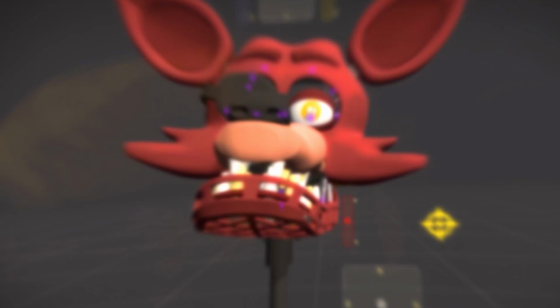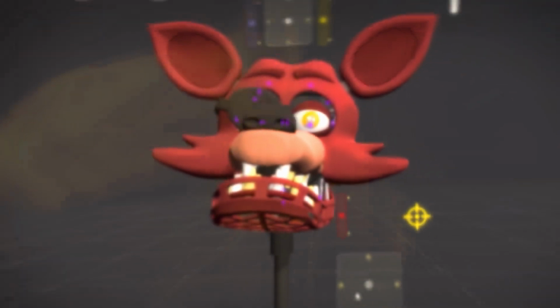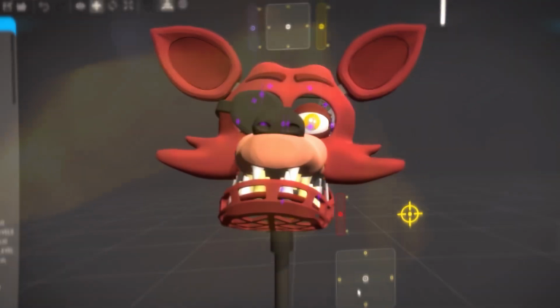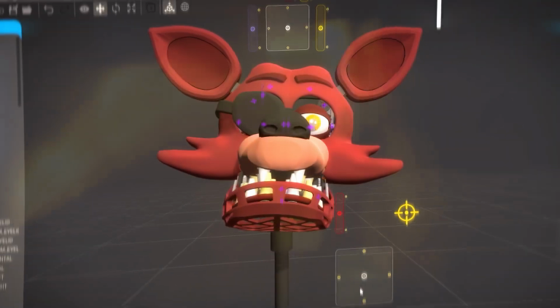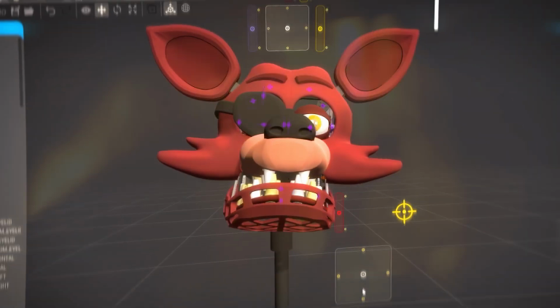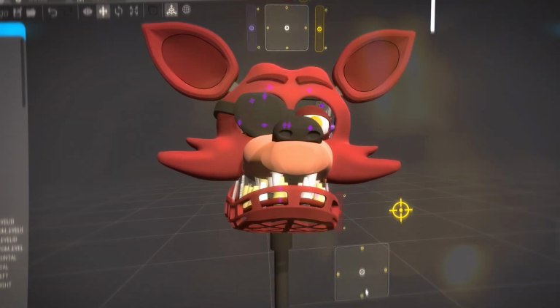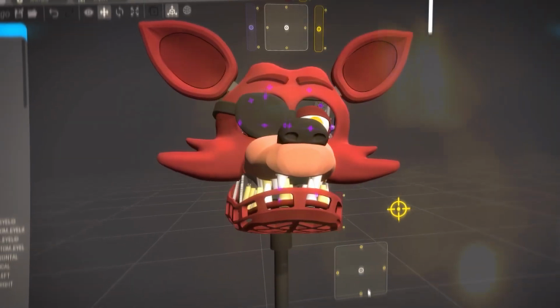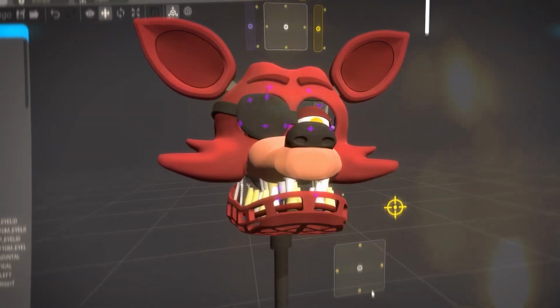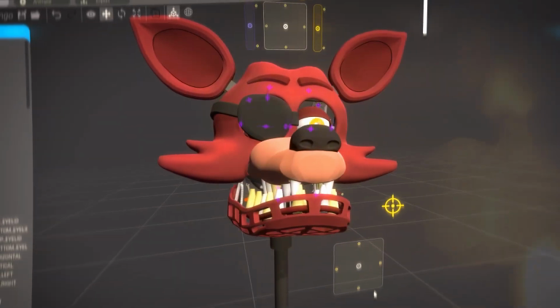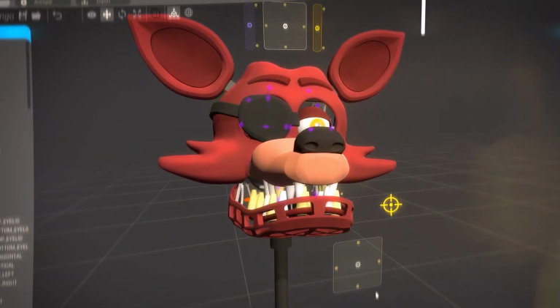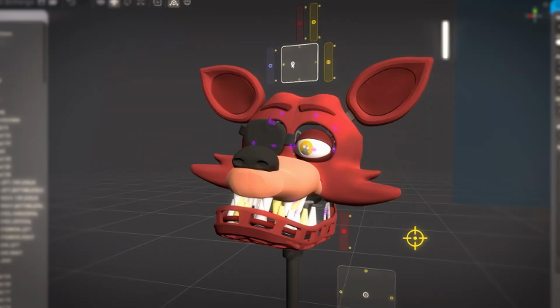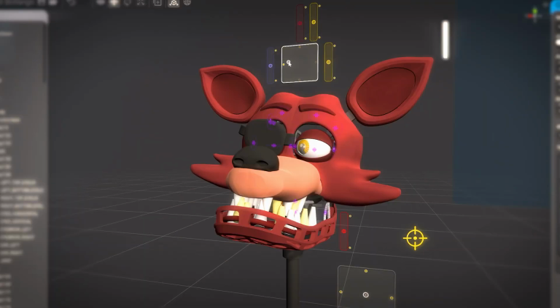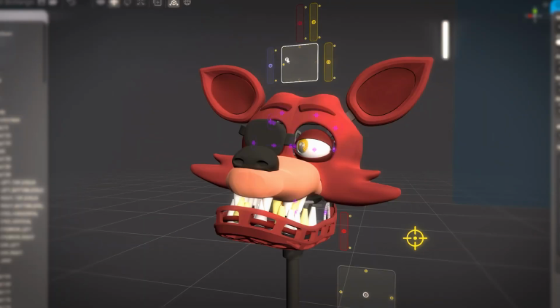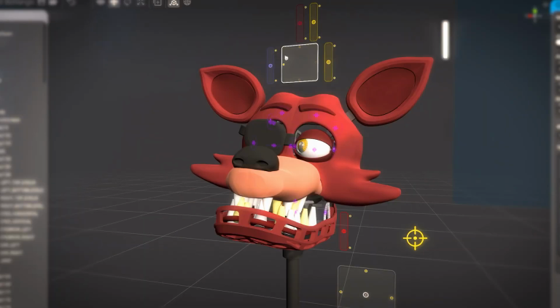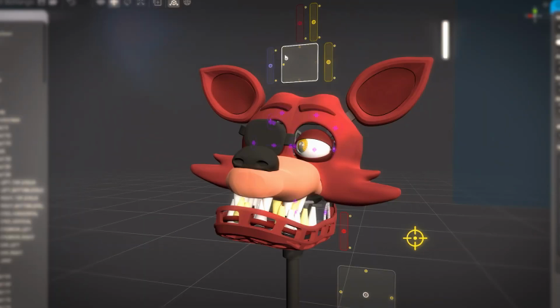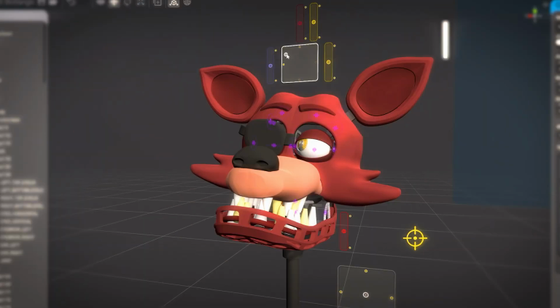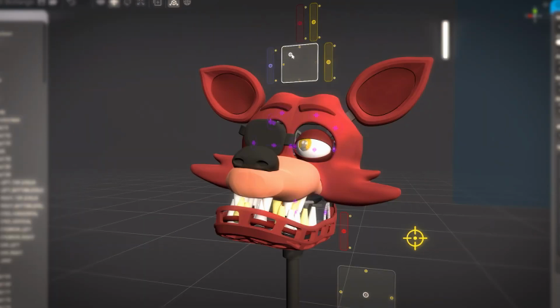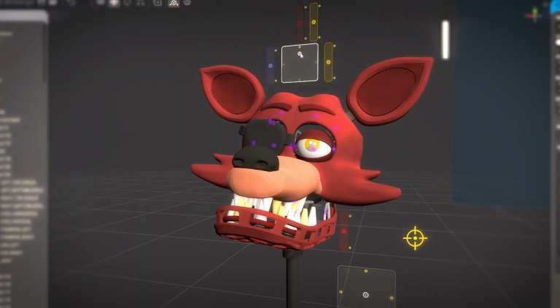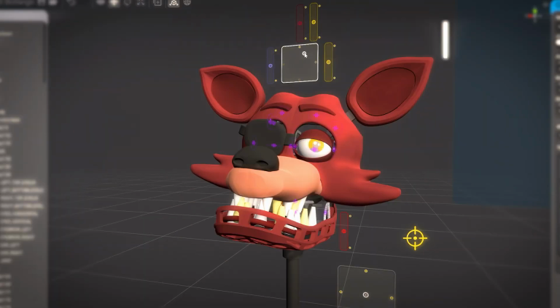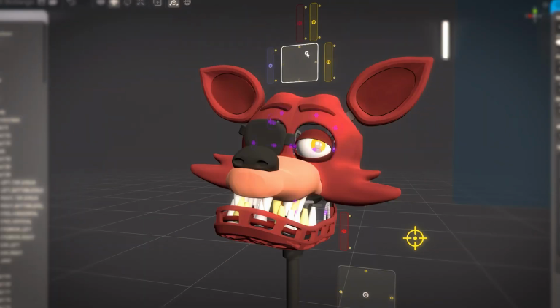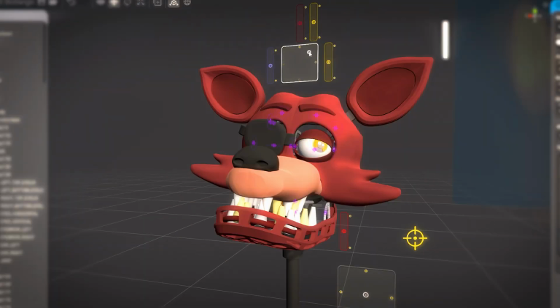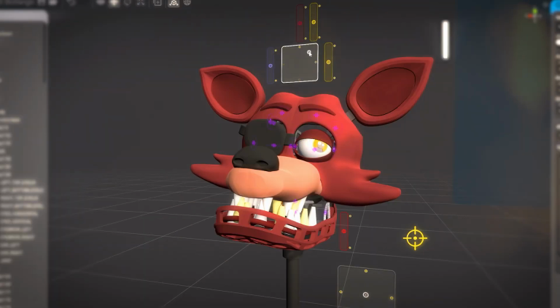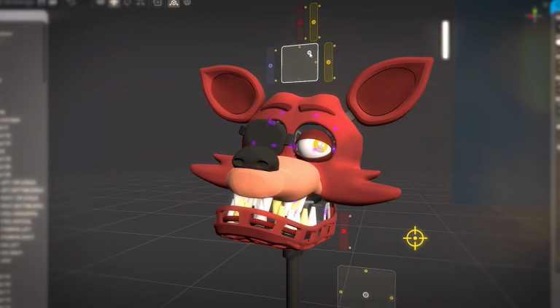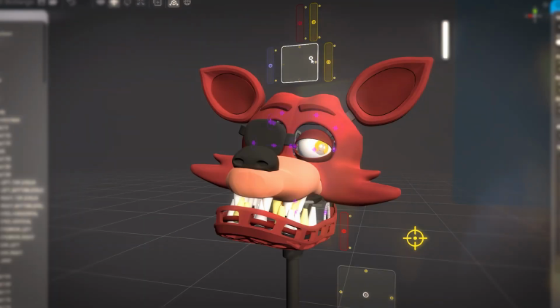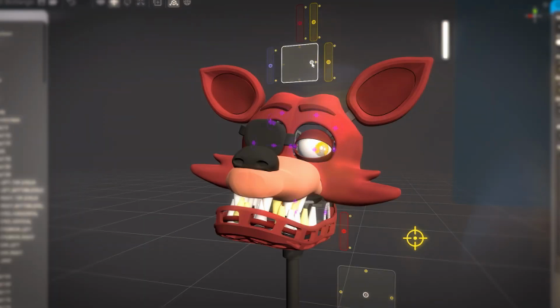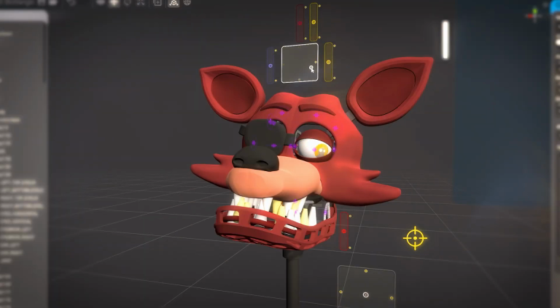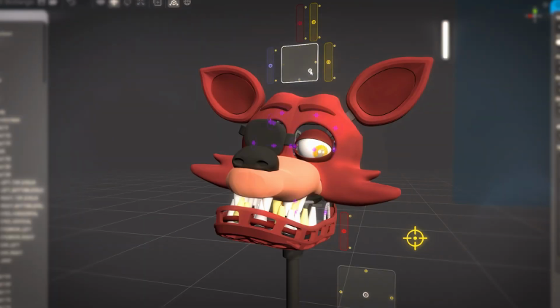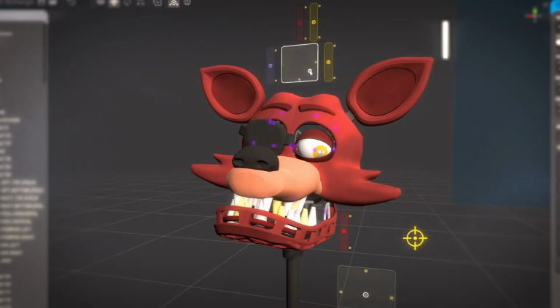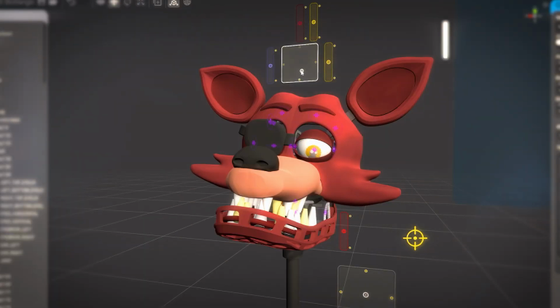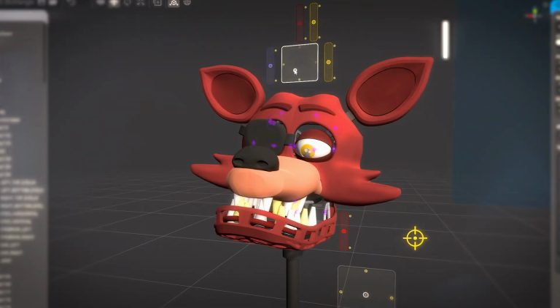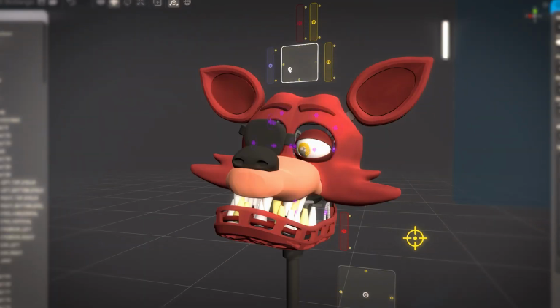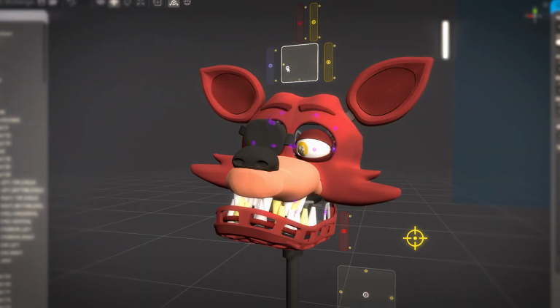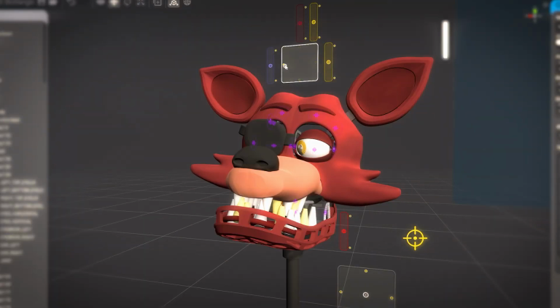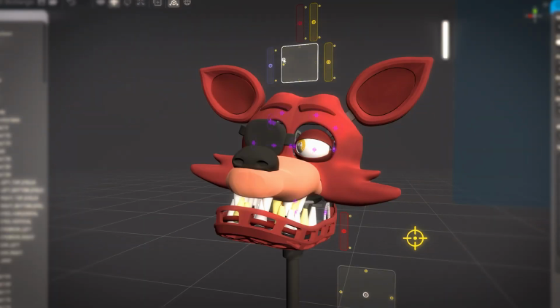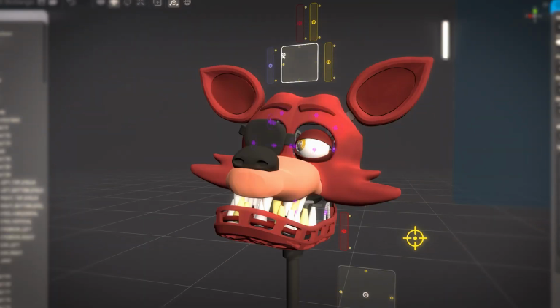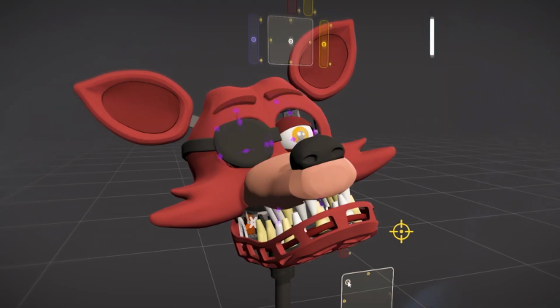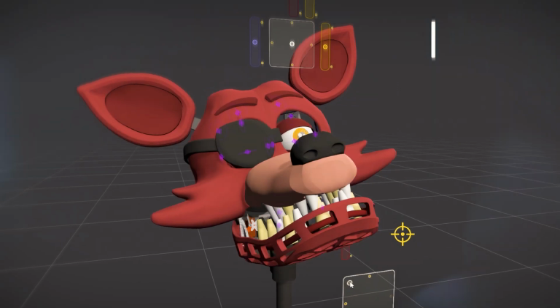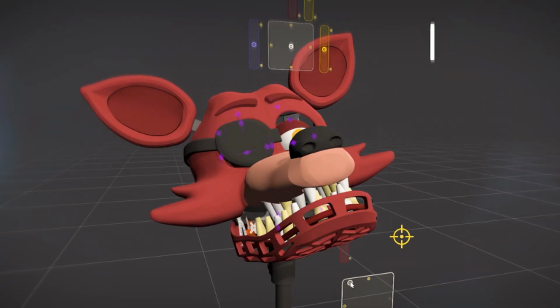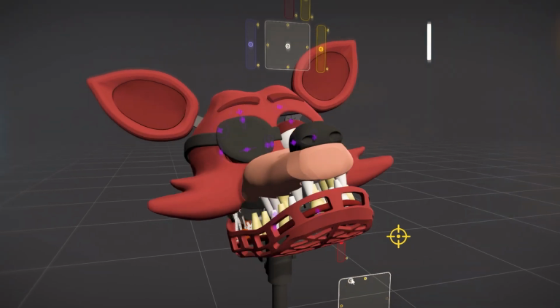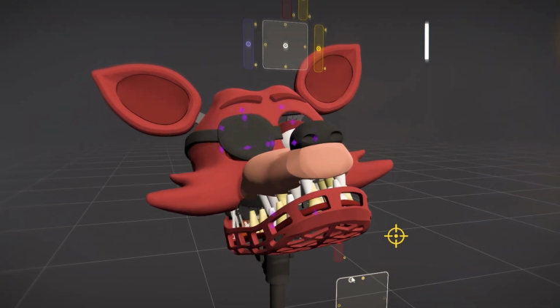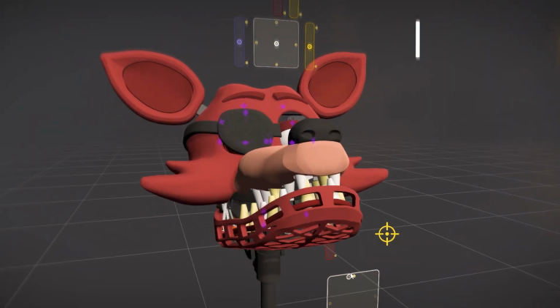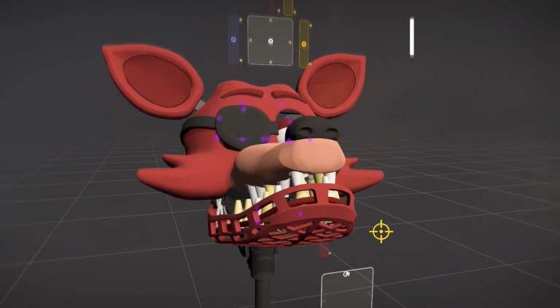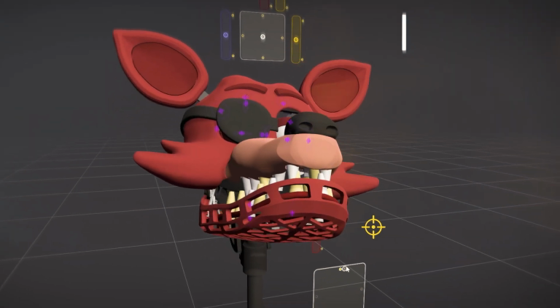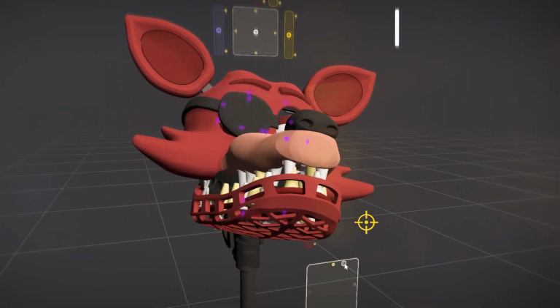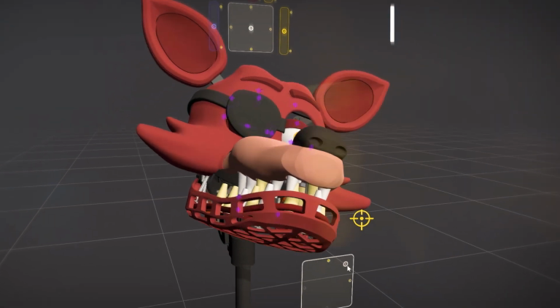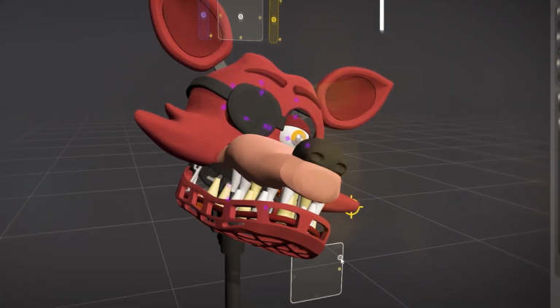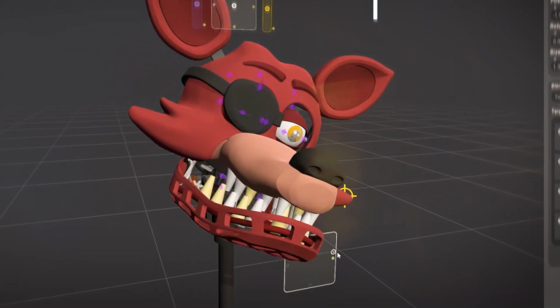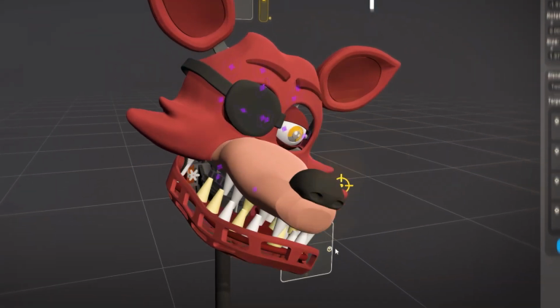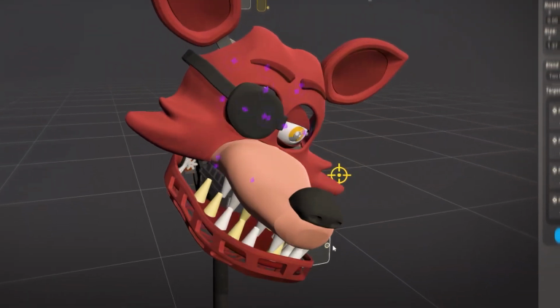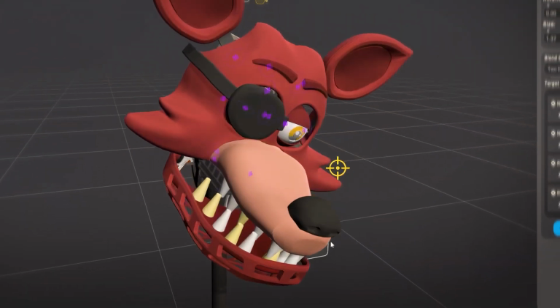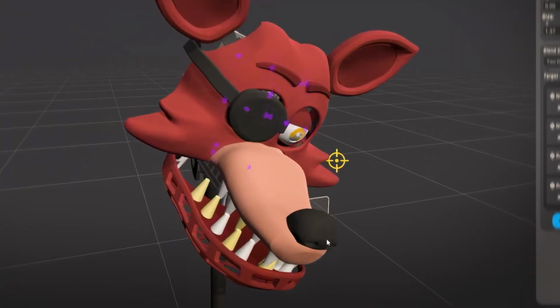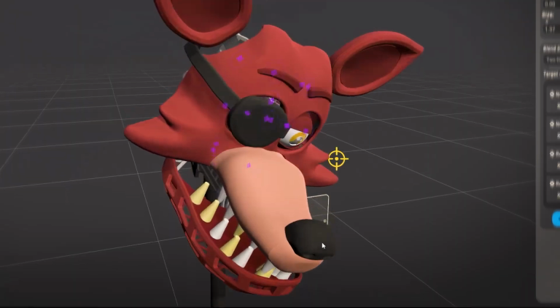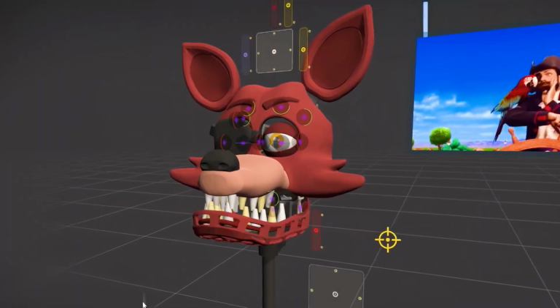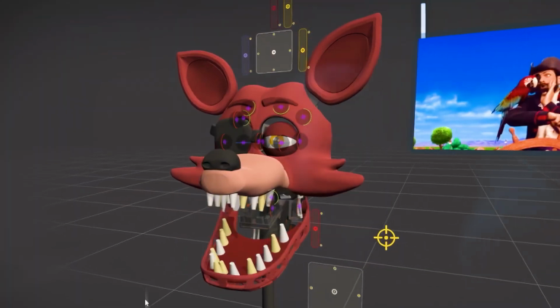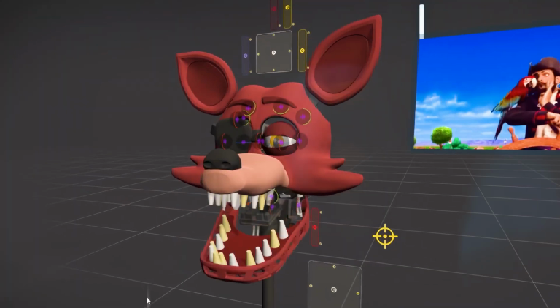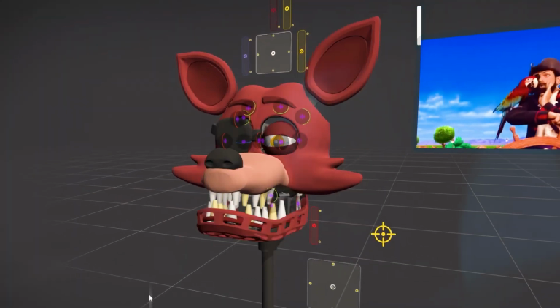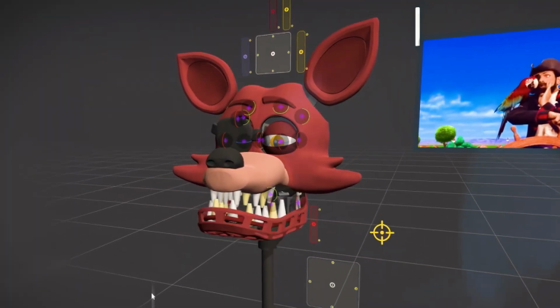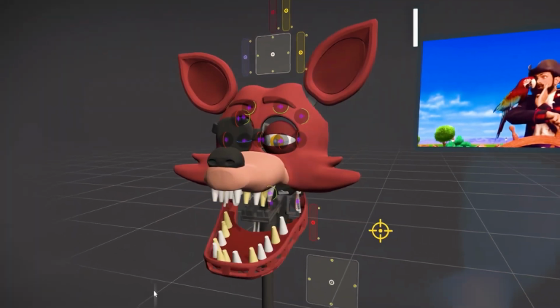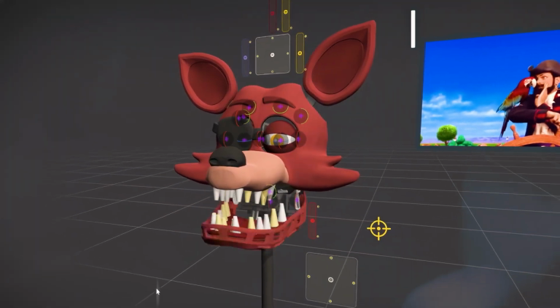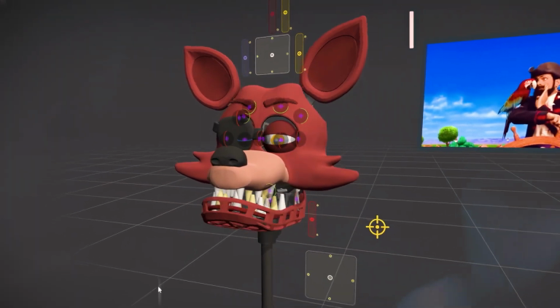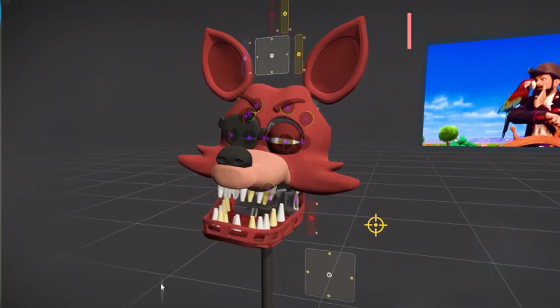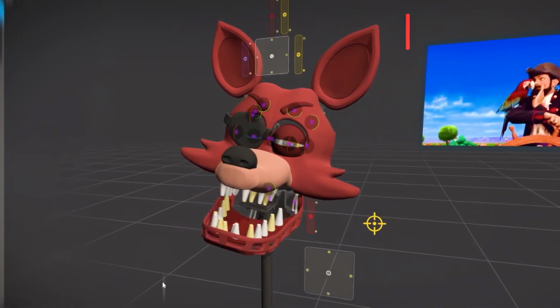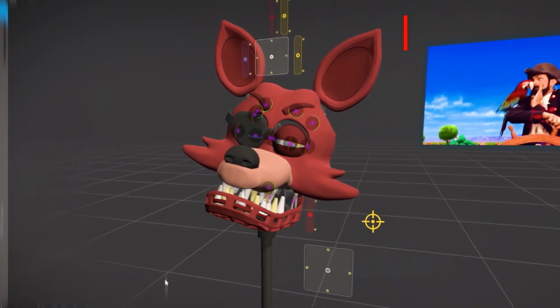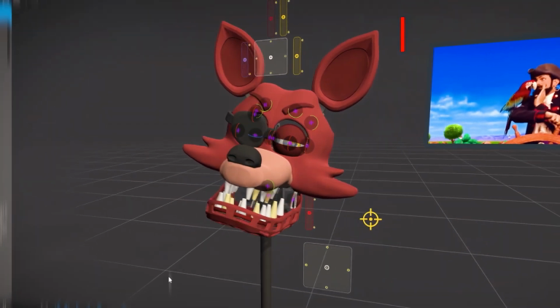Ladies and gentlemen, boys and girls, Fazbear Entertainment would like you to put your hands together for the one, the only!